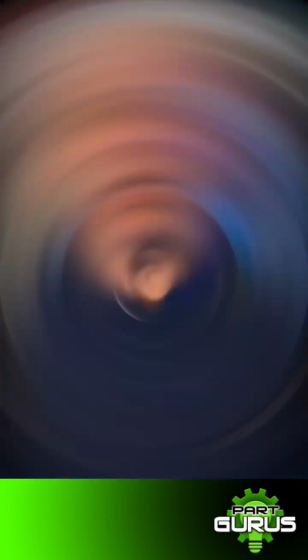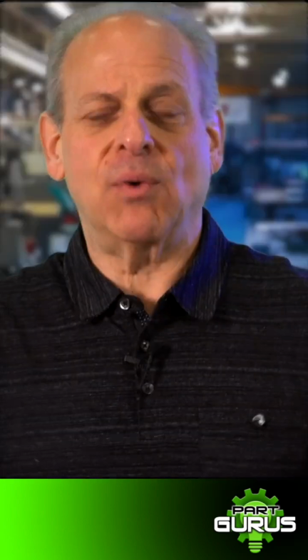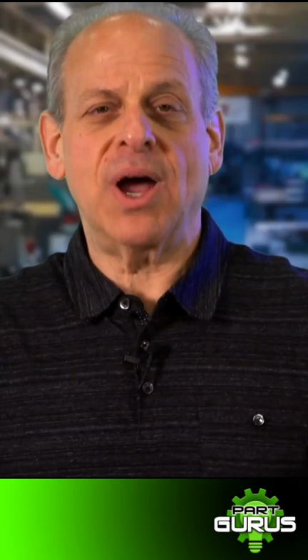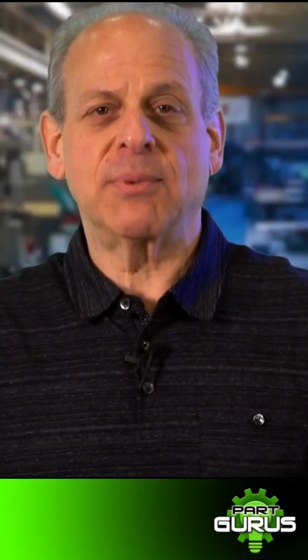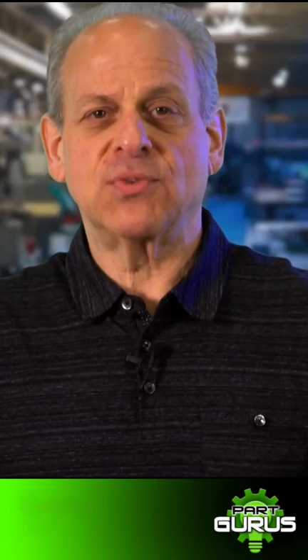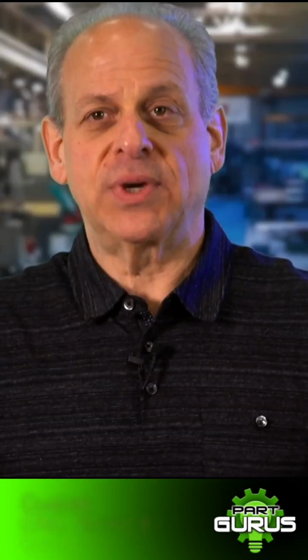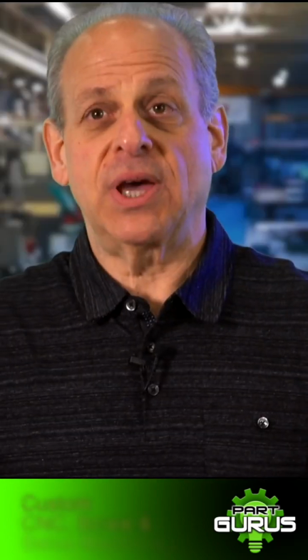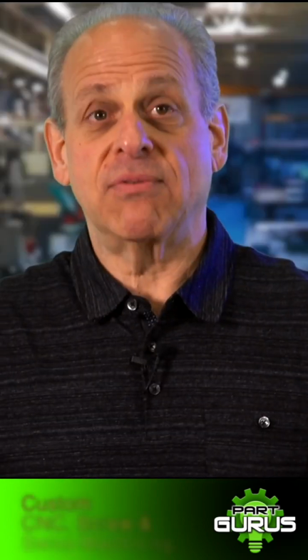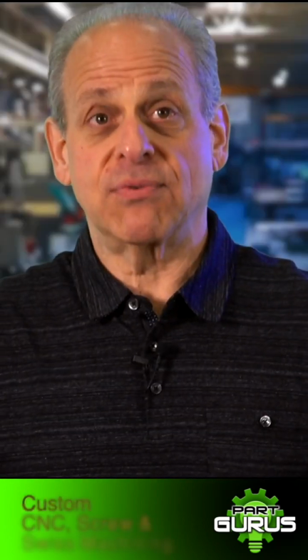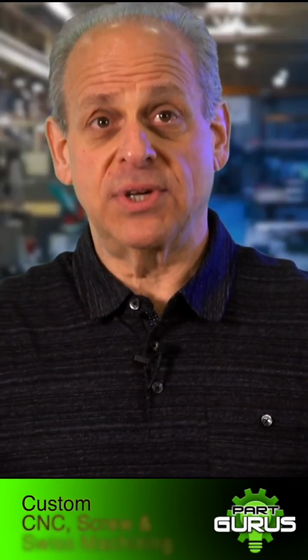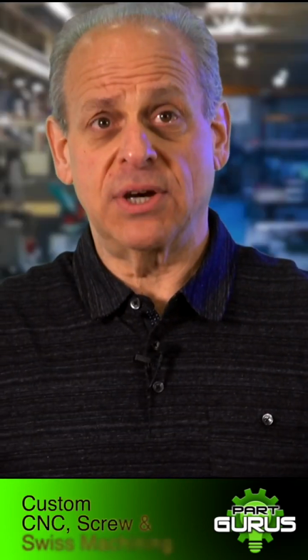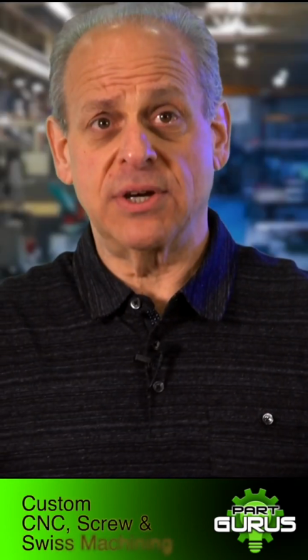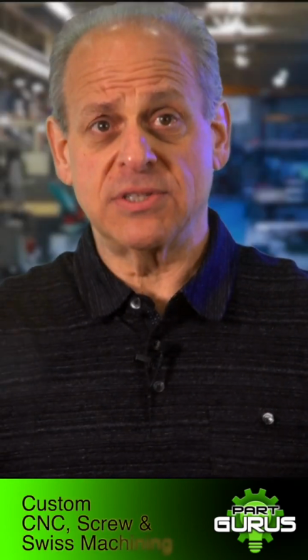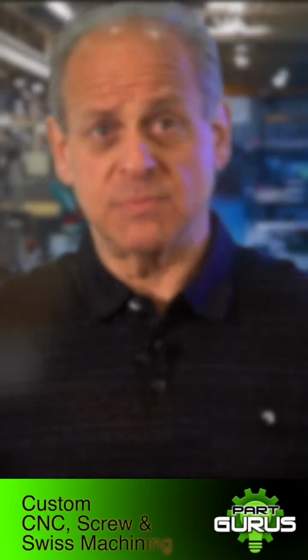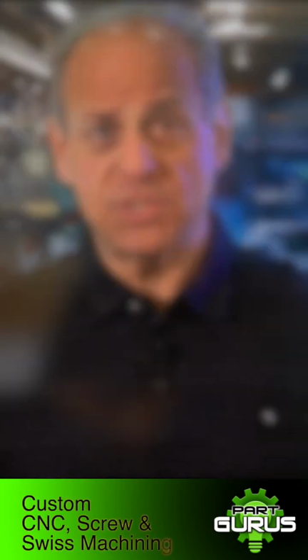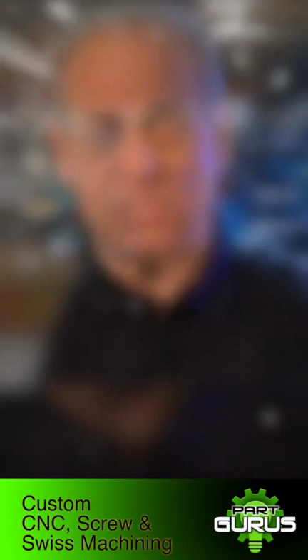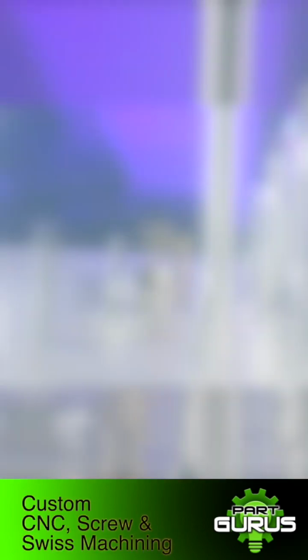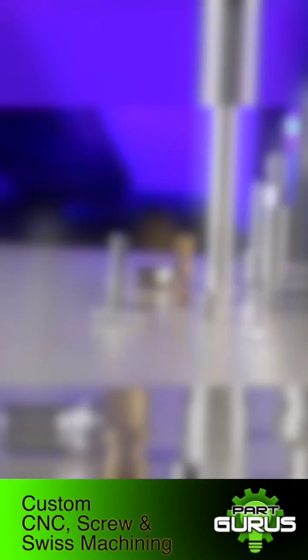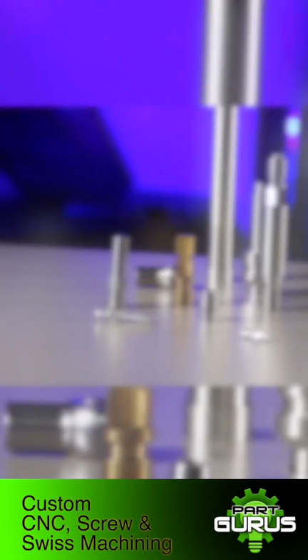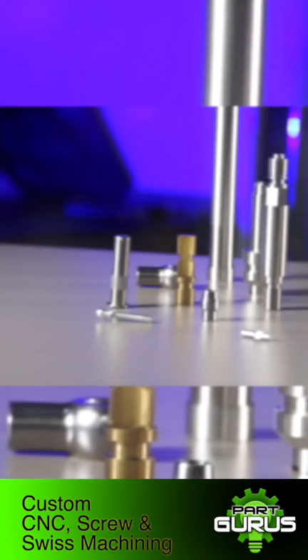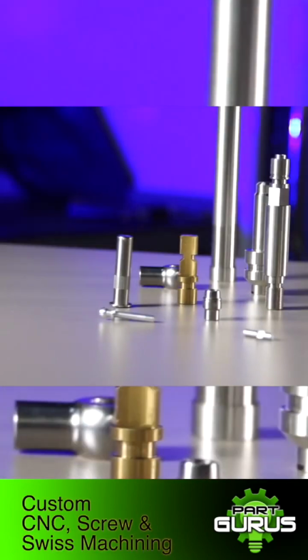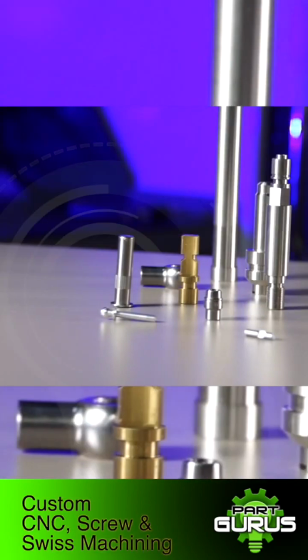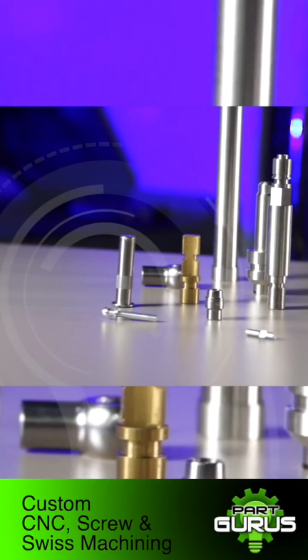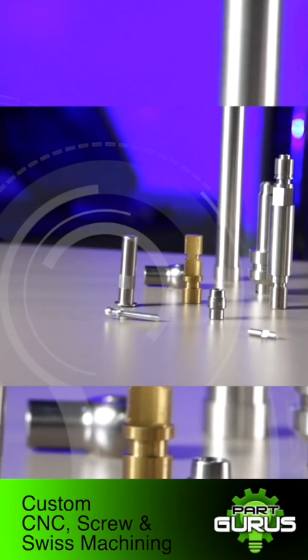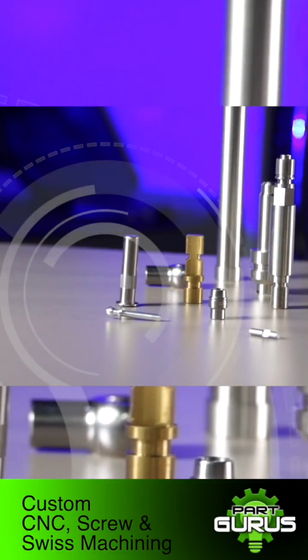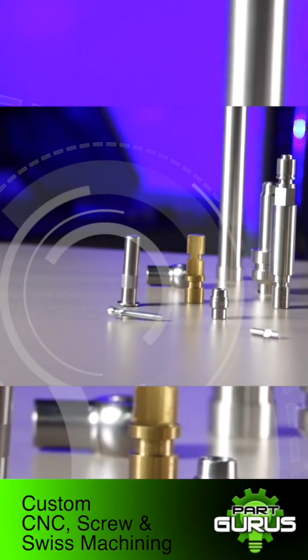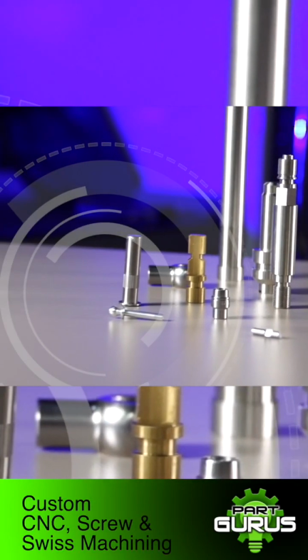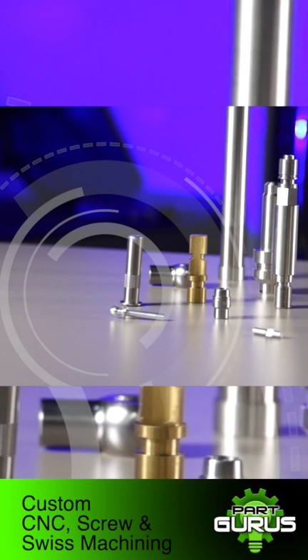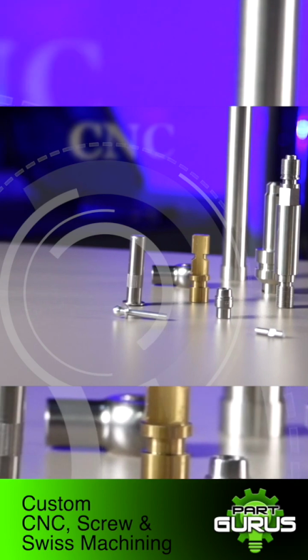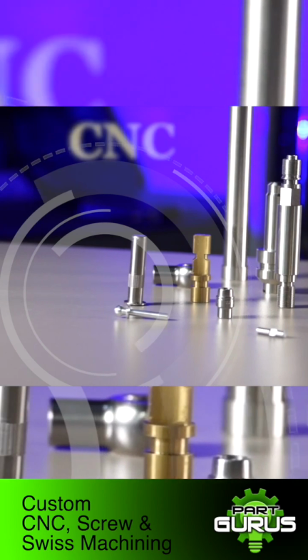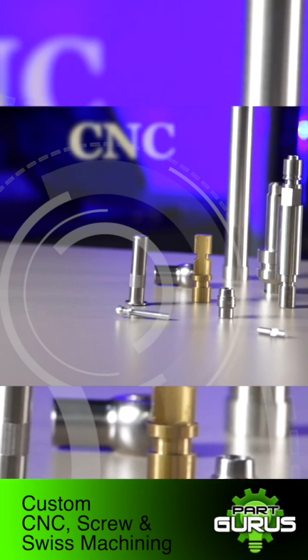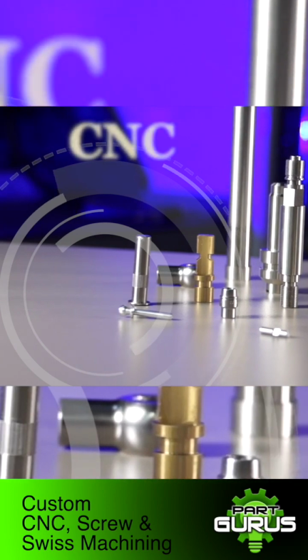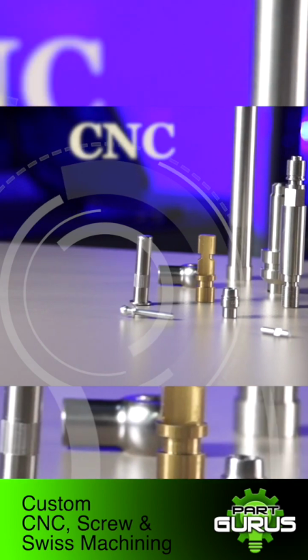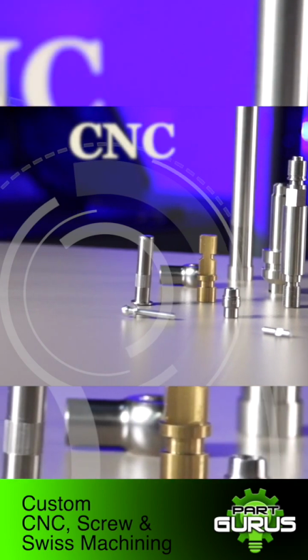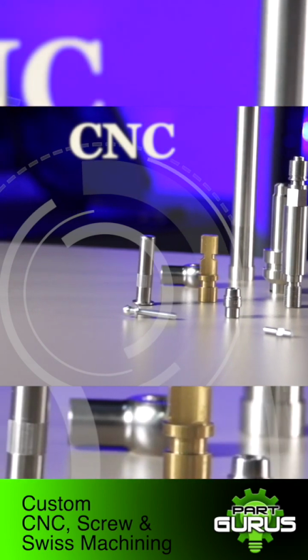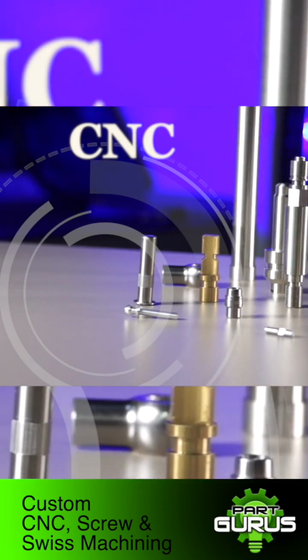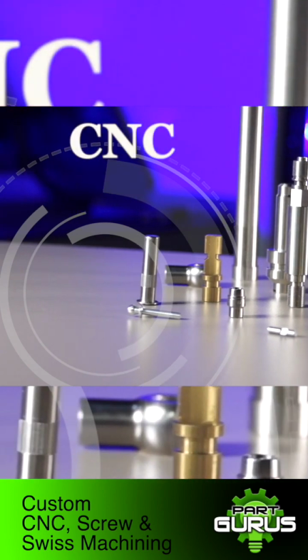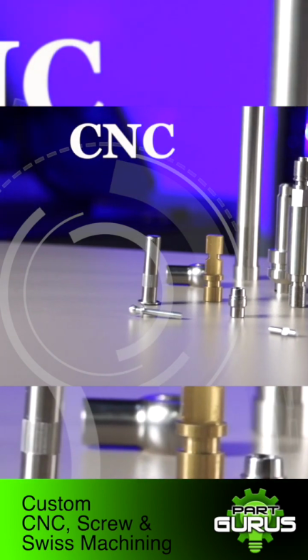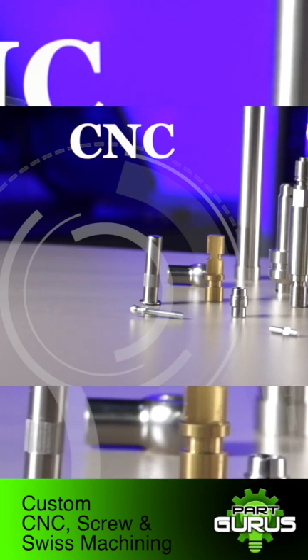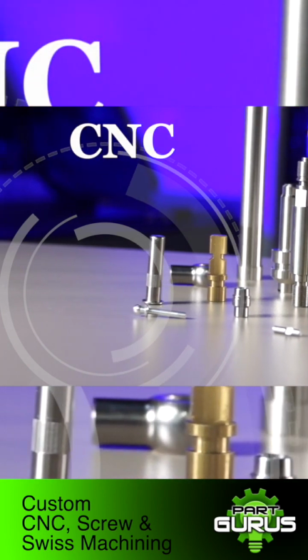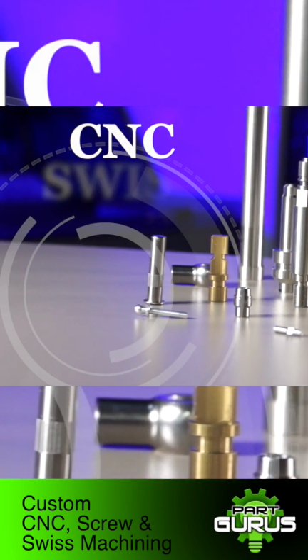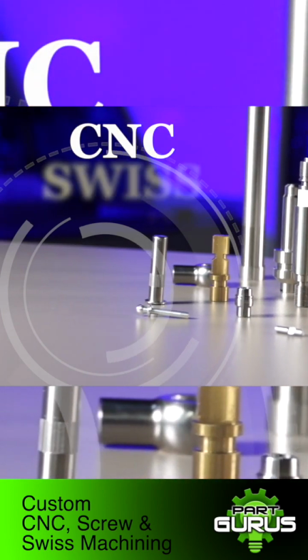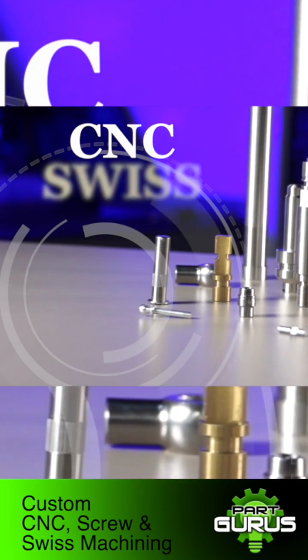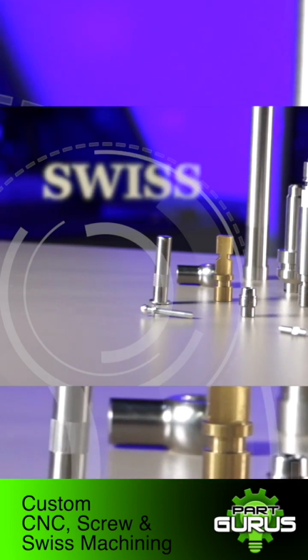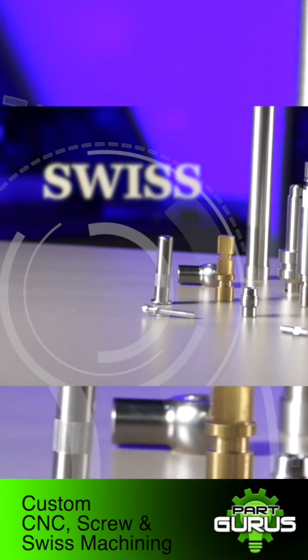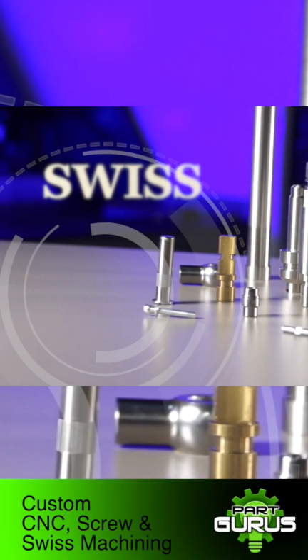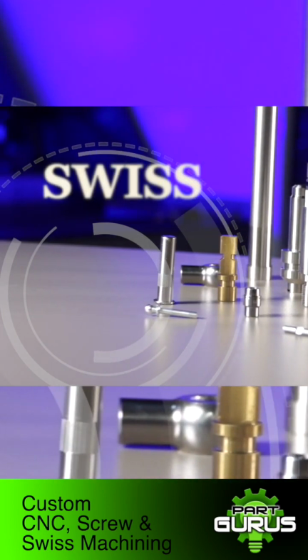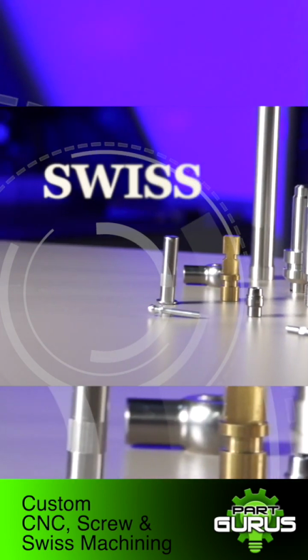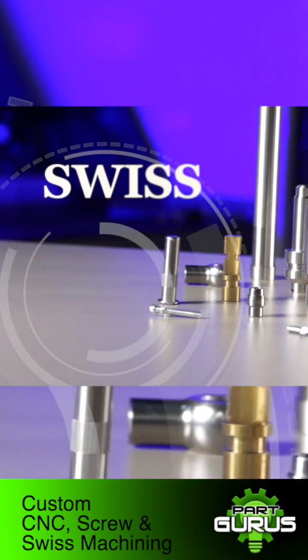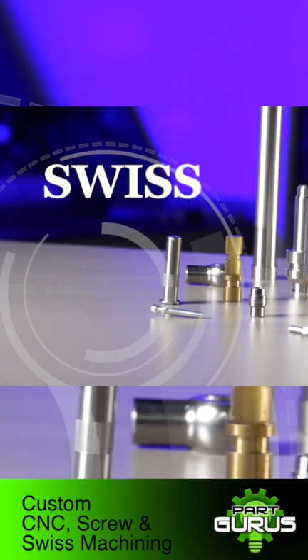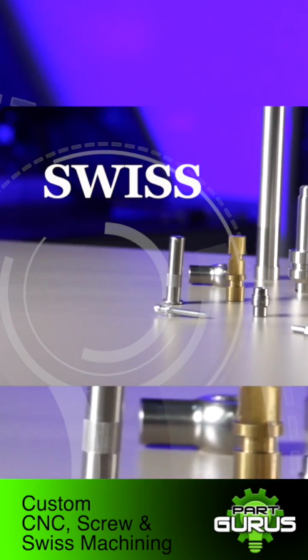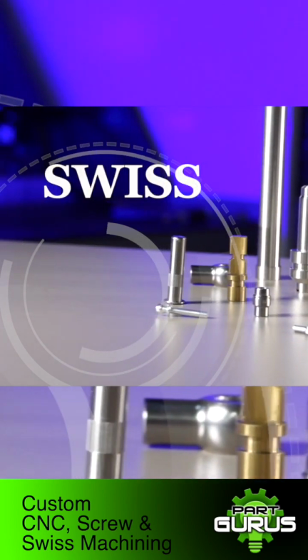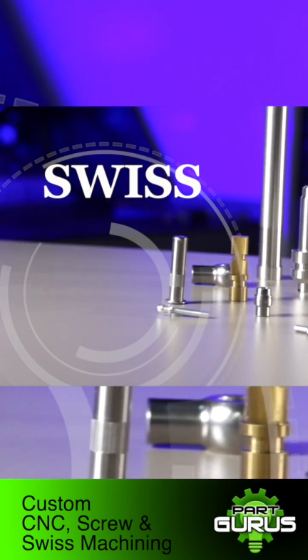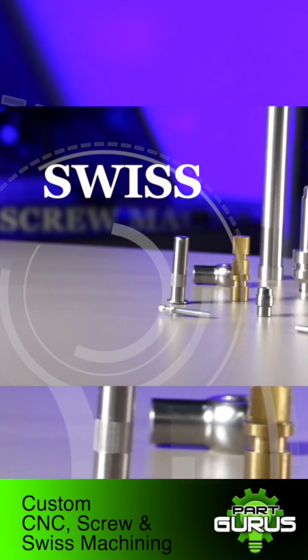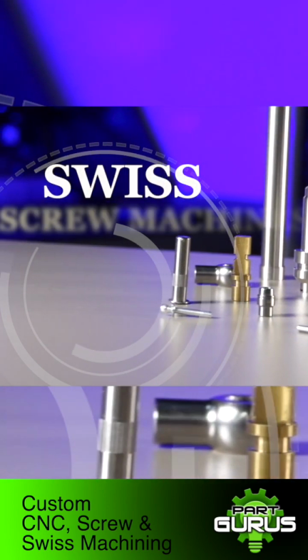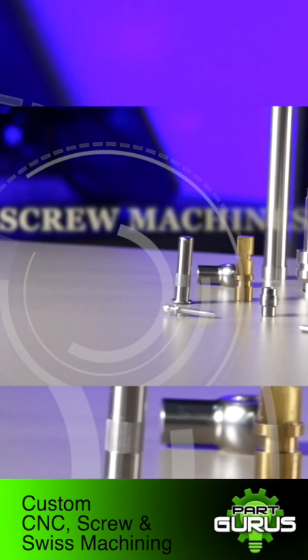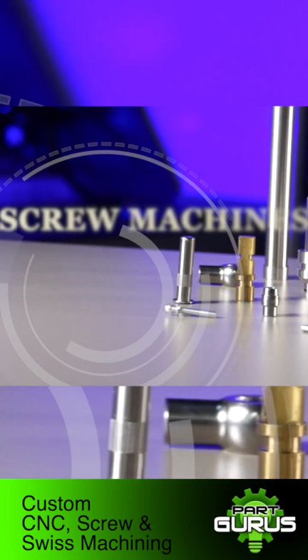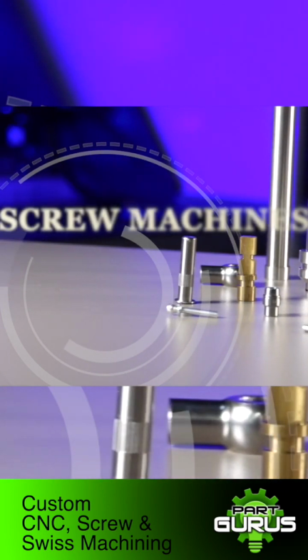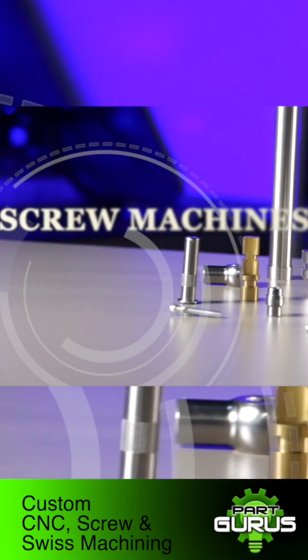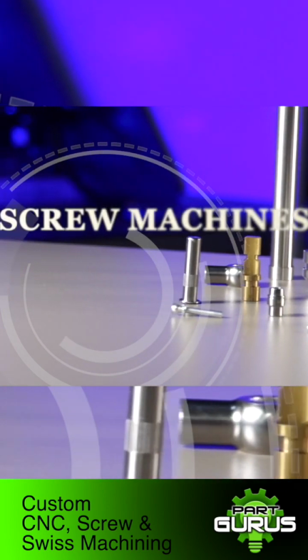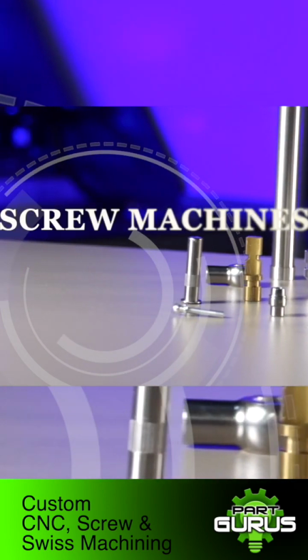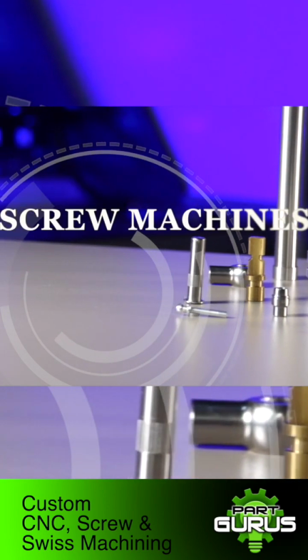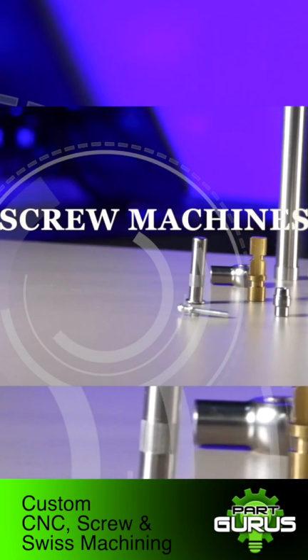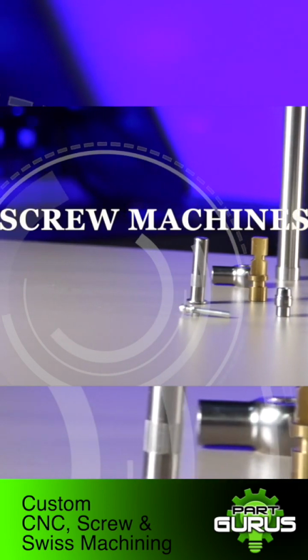At Roberts we have three areas of machining: we've got our CNC department, we've got our Swiss department — CNC Swiss — and then we have screw machines.